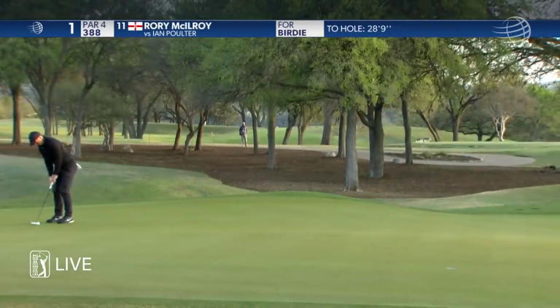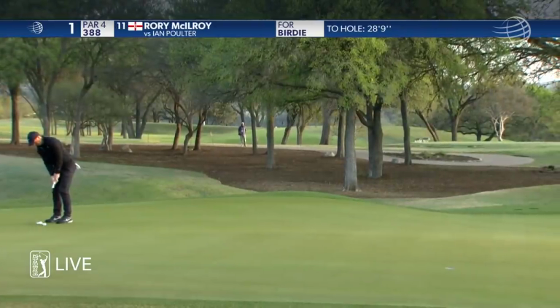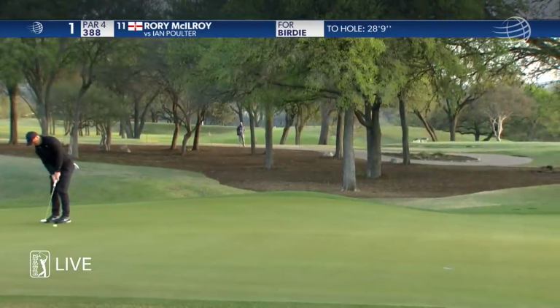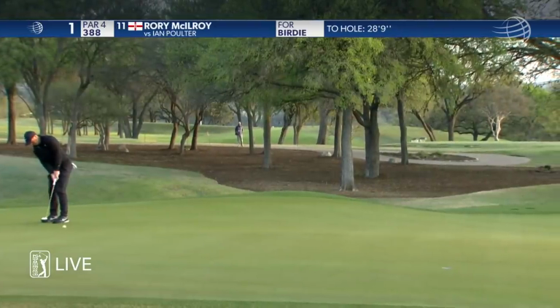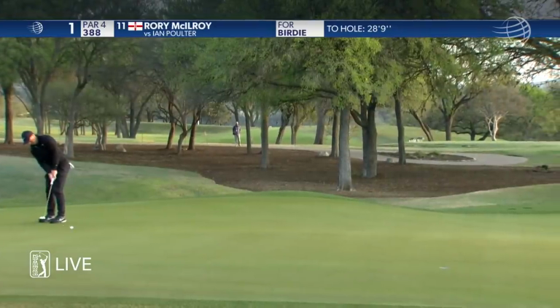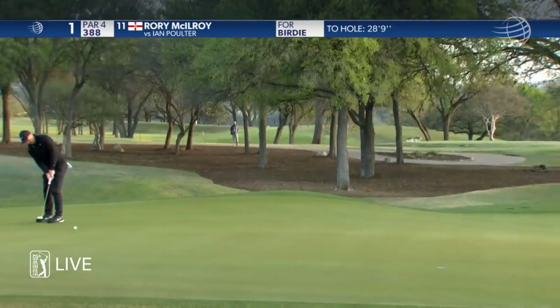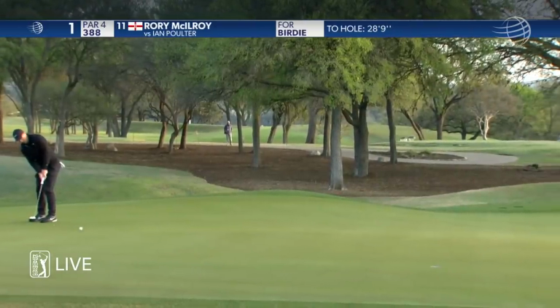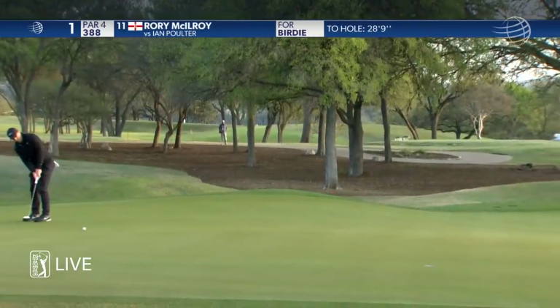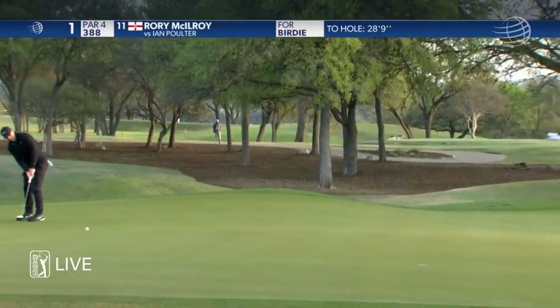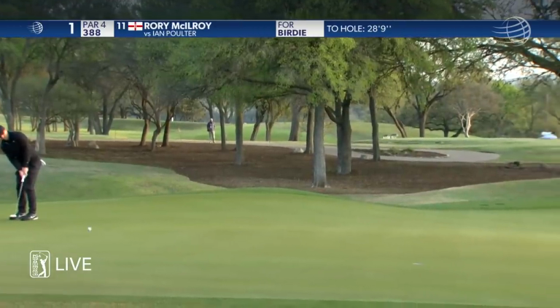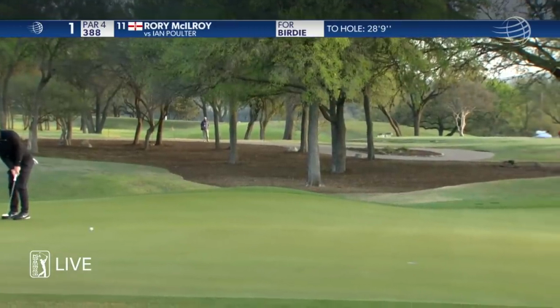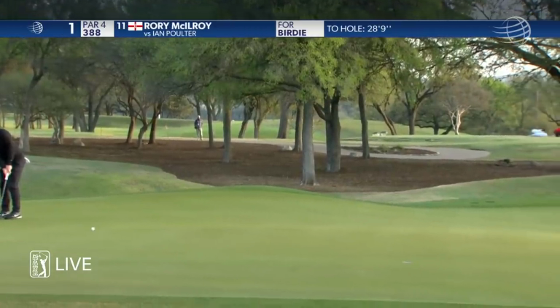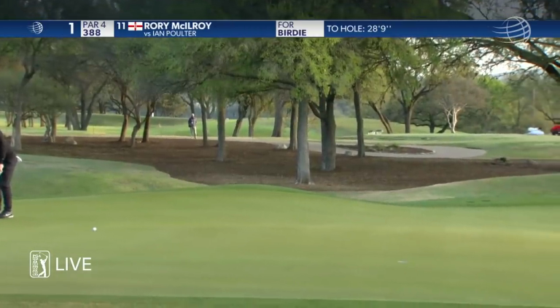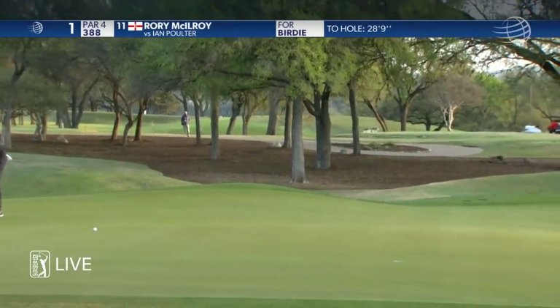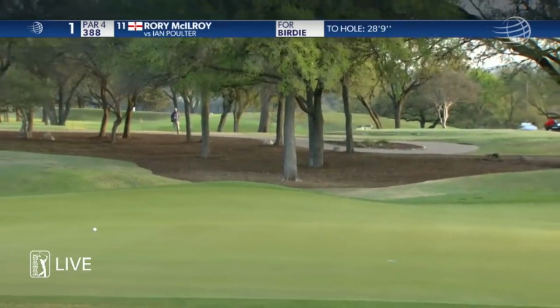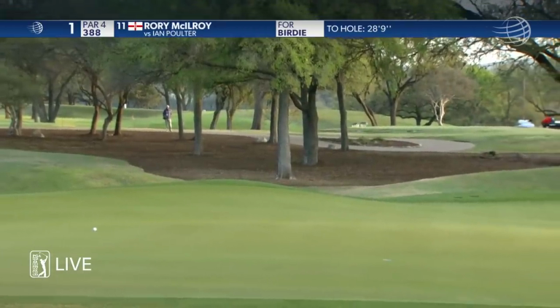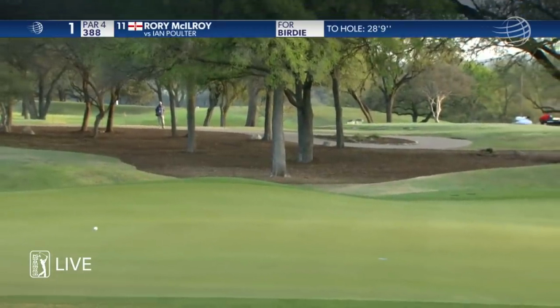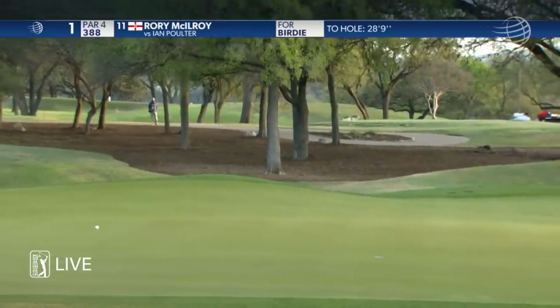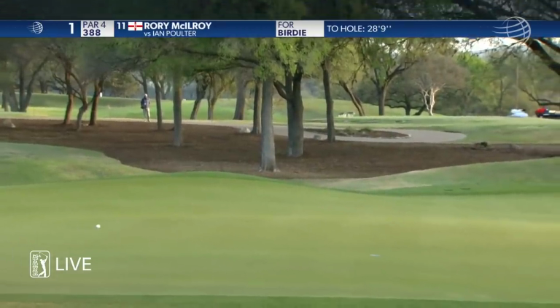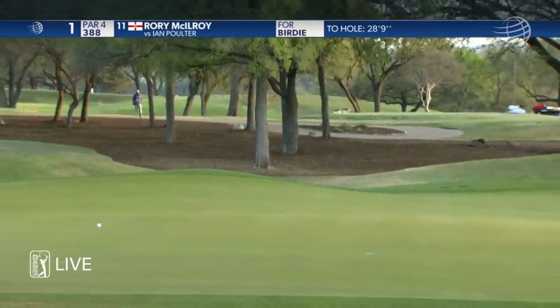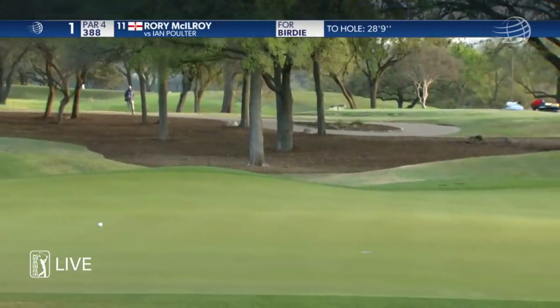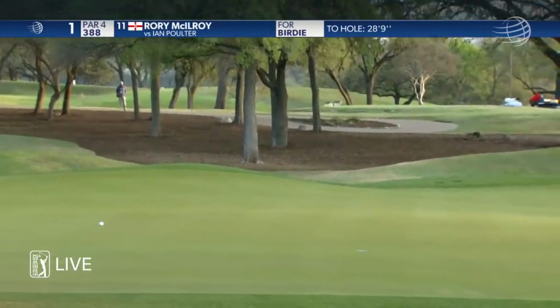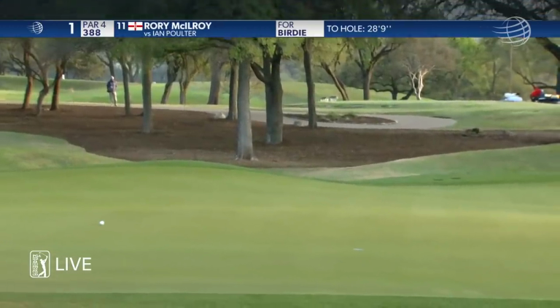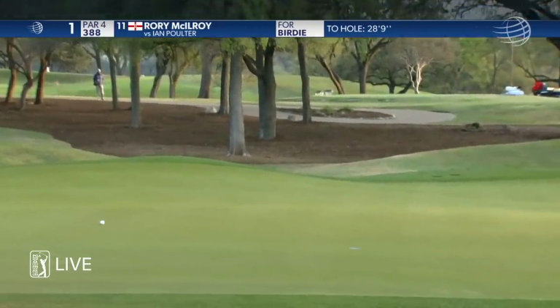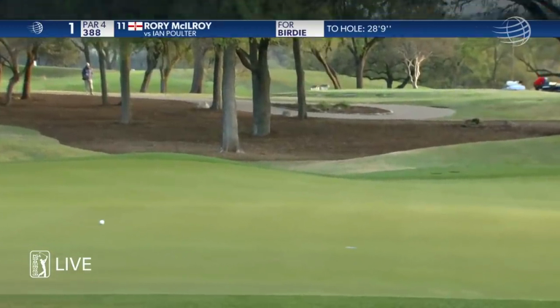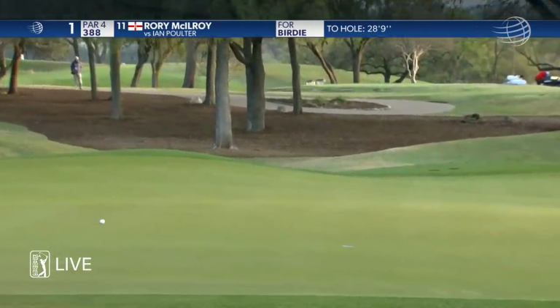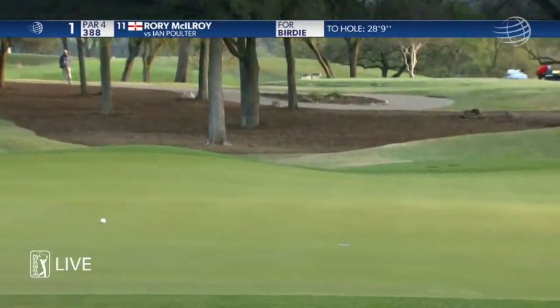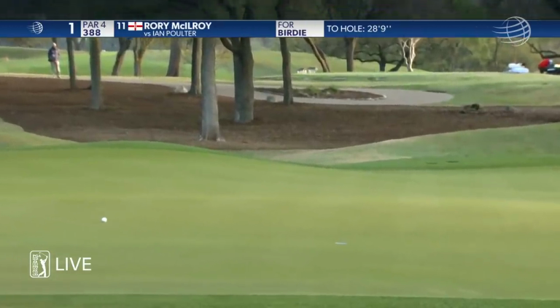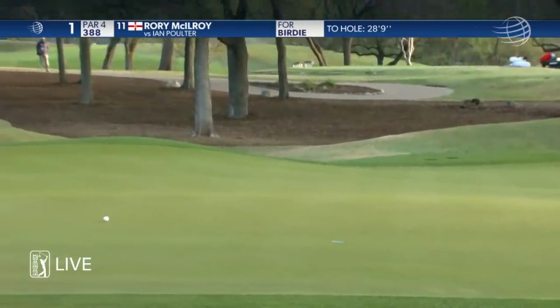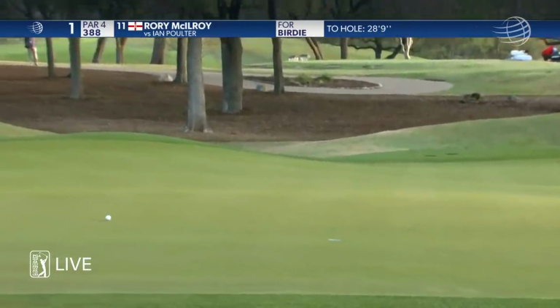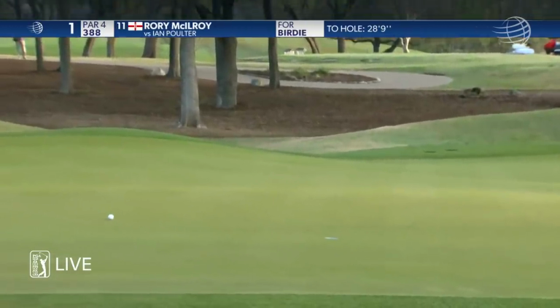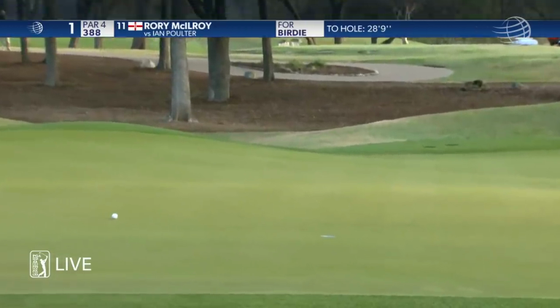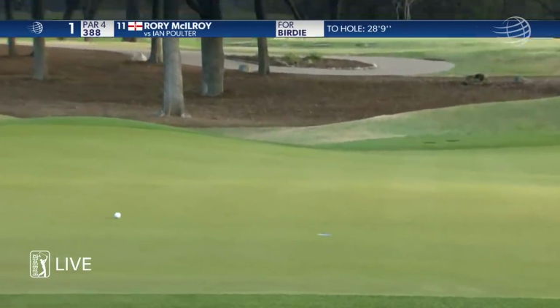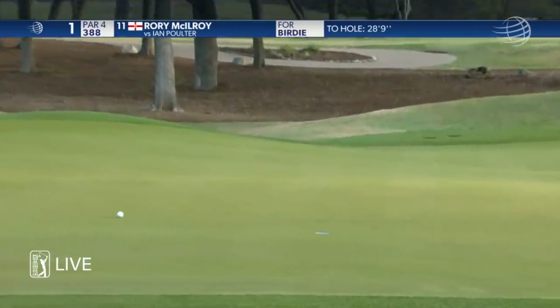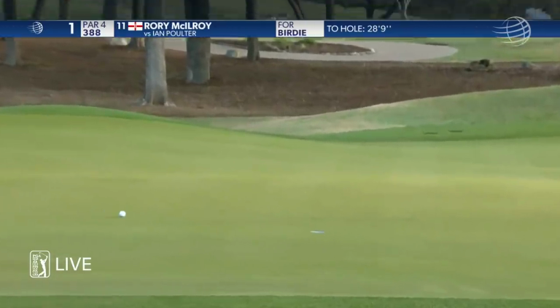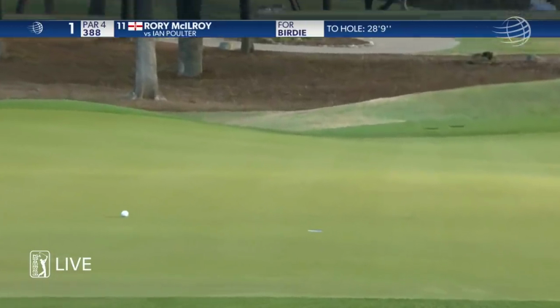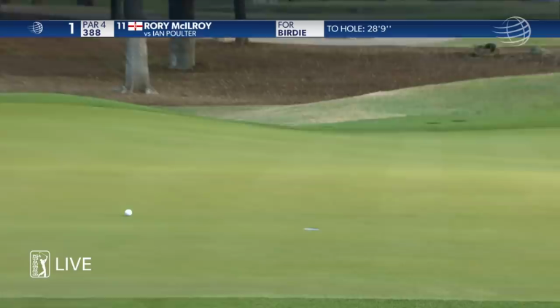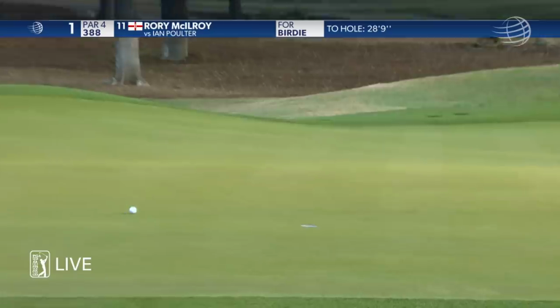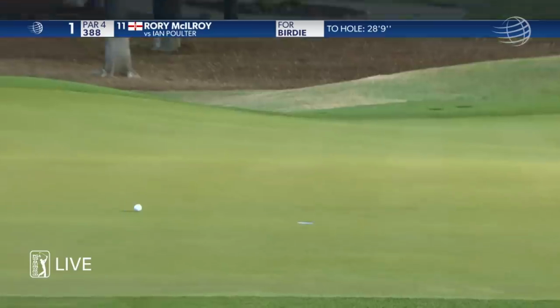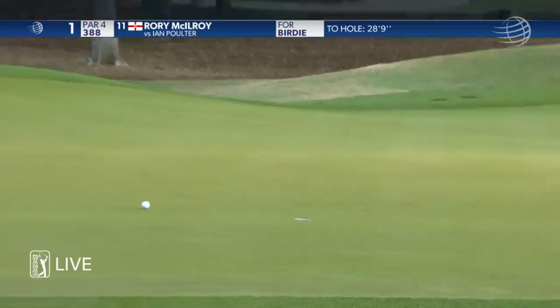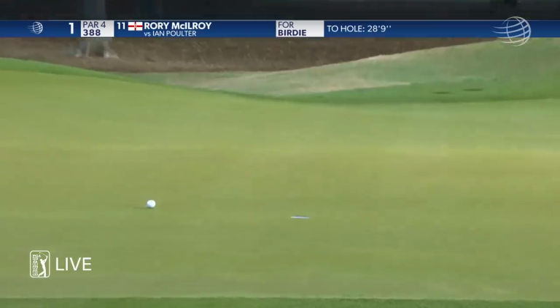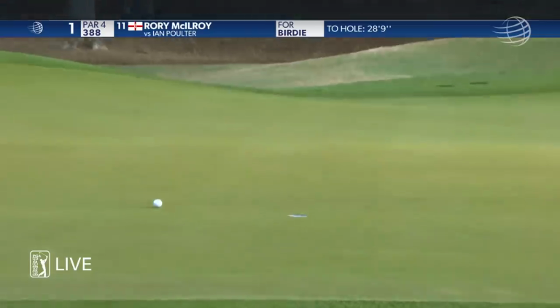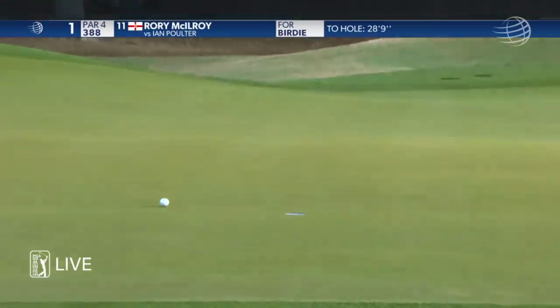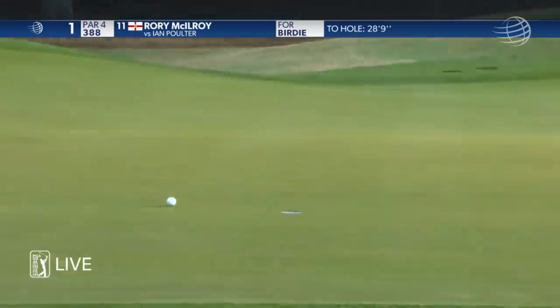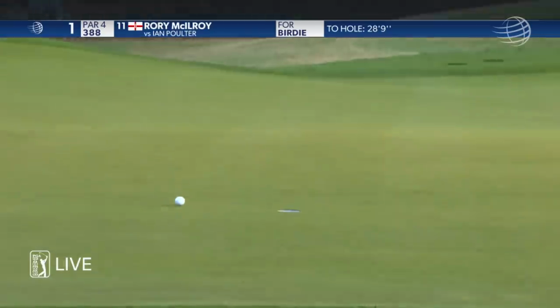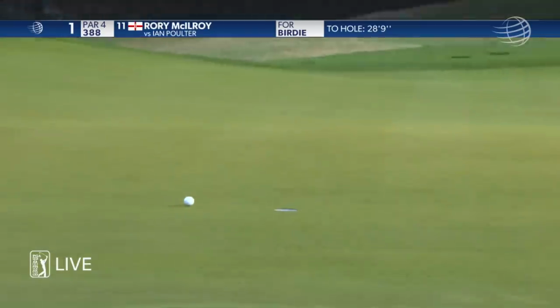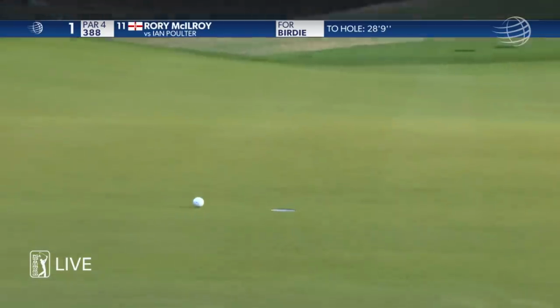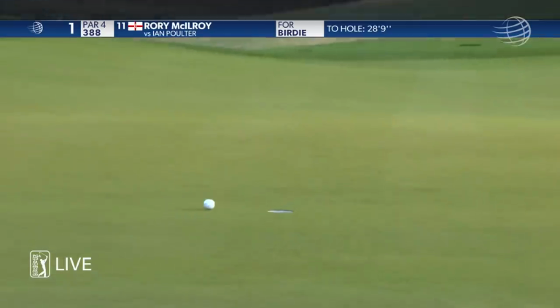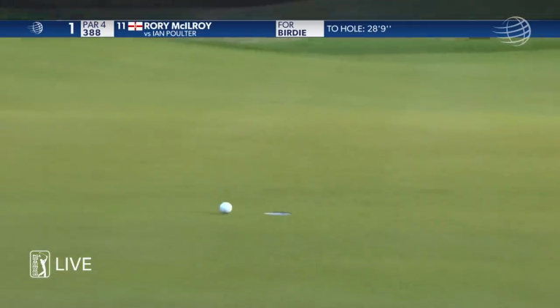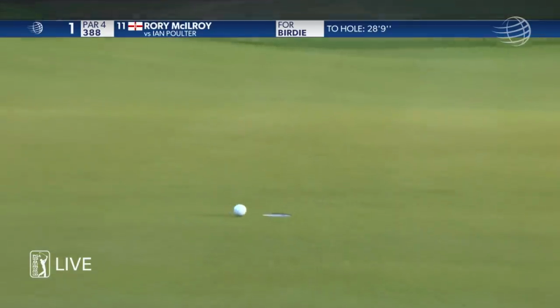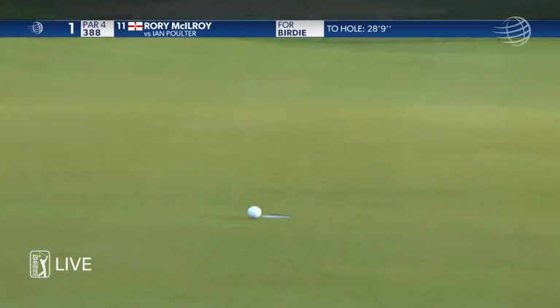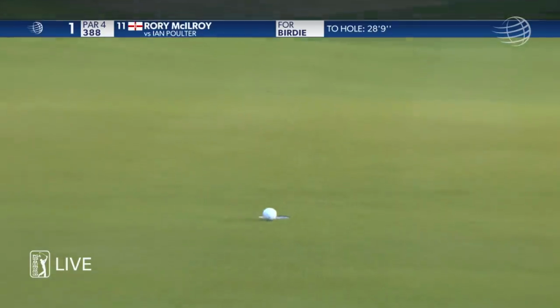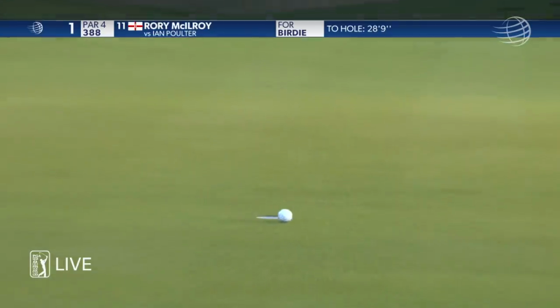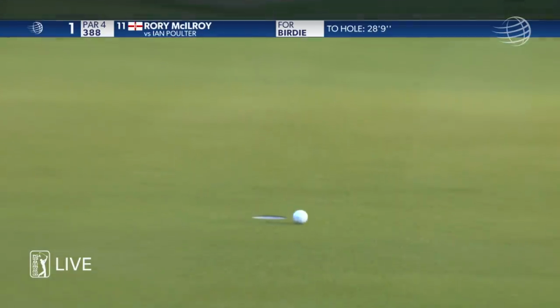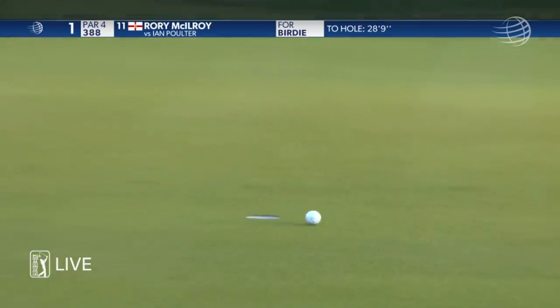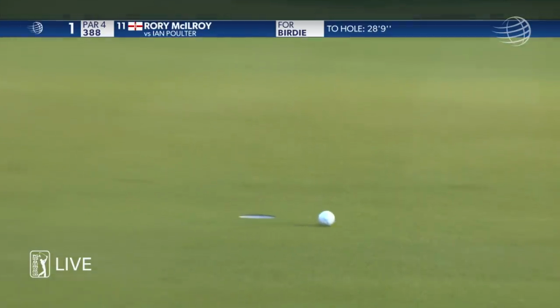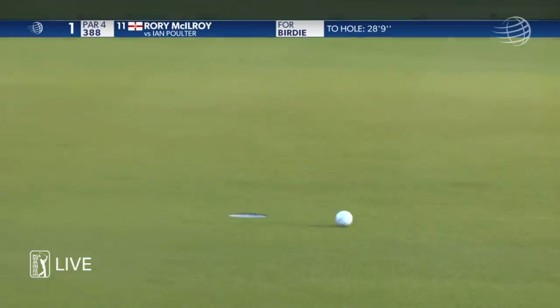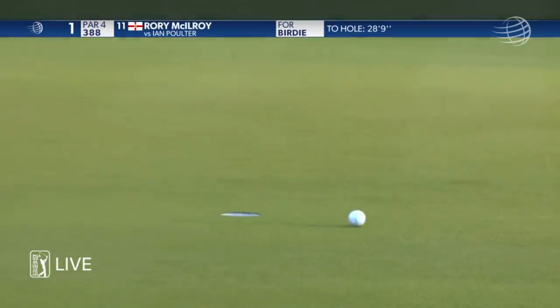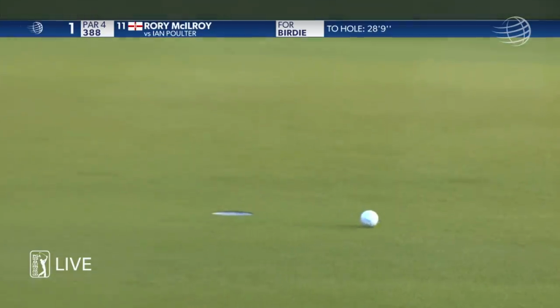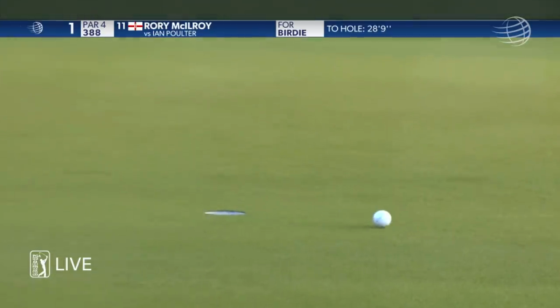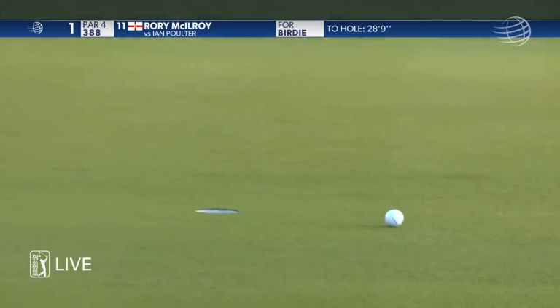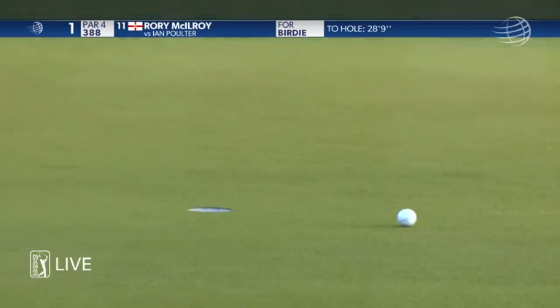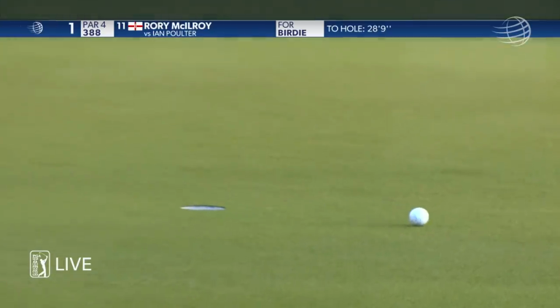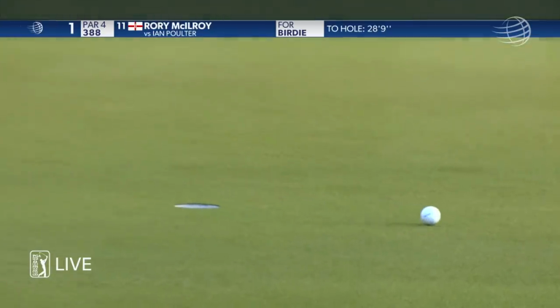And a different putter than he used at Bay Hill. He made everything it seemed like at Bay Hill. He's come back to the mallet here.